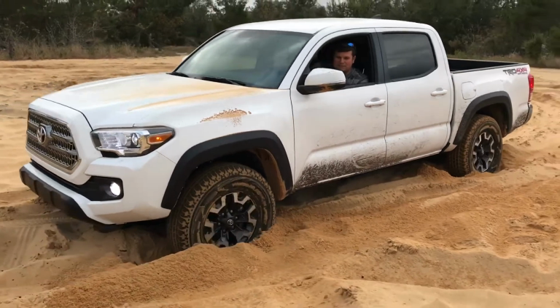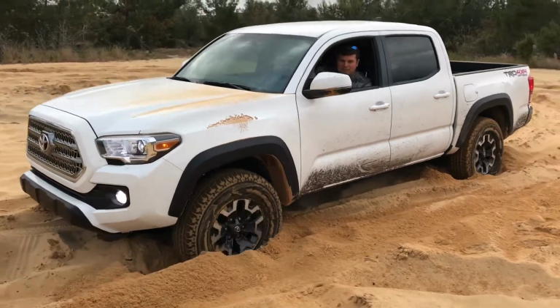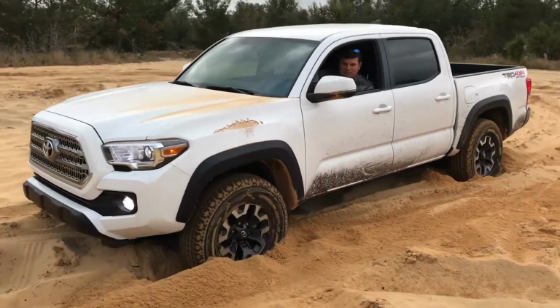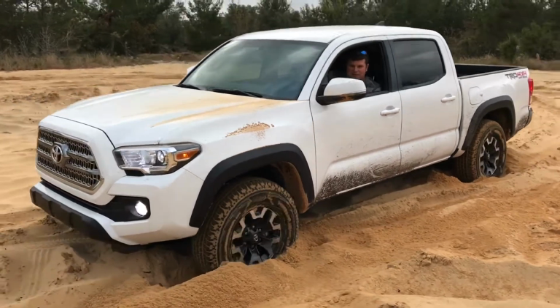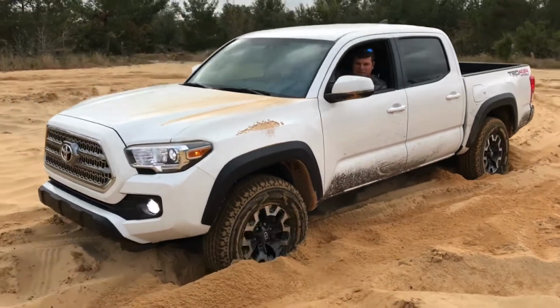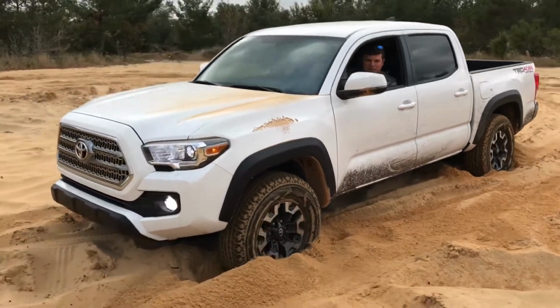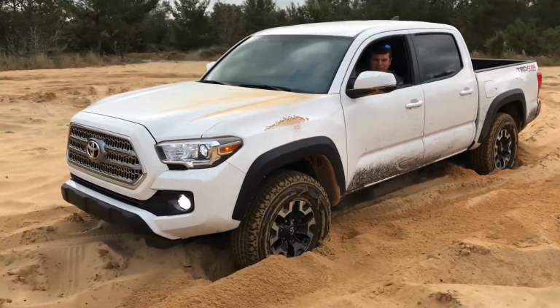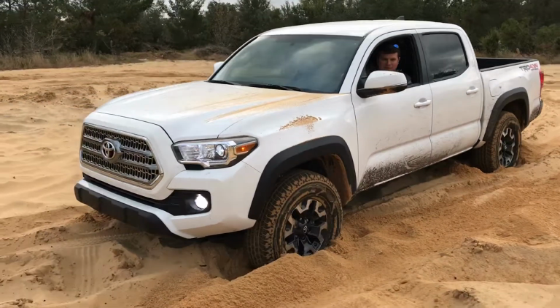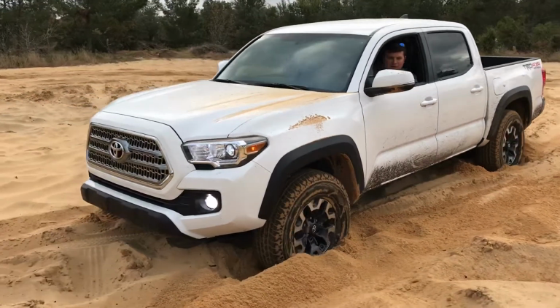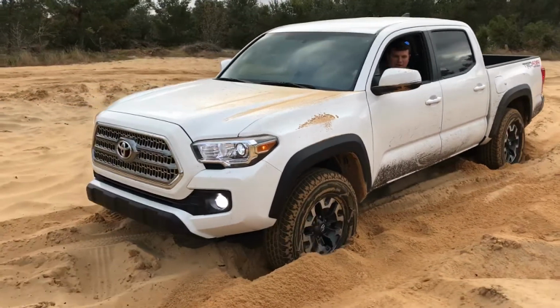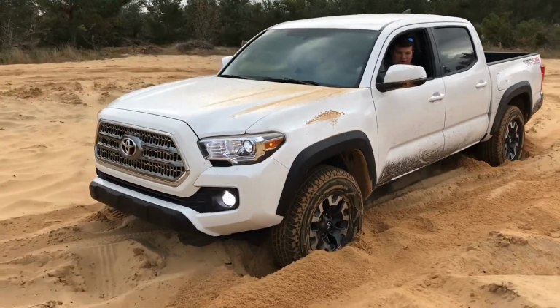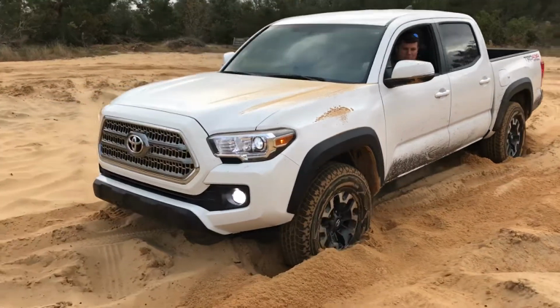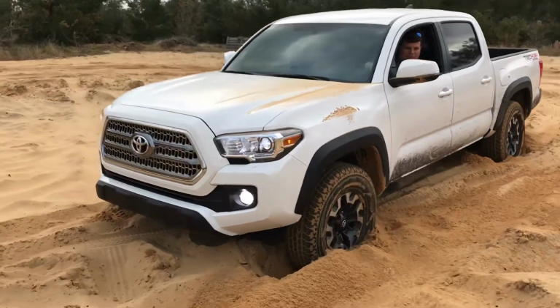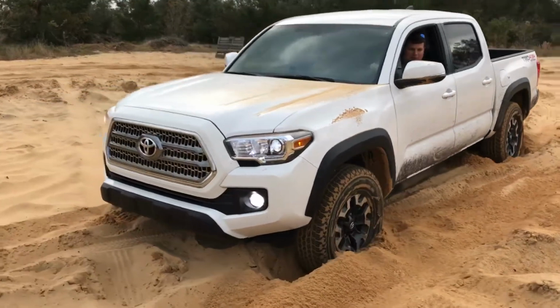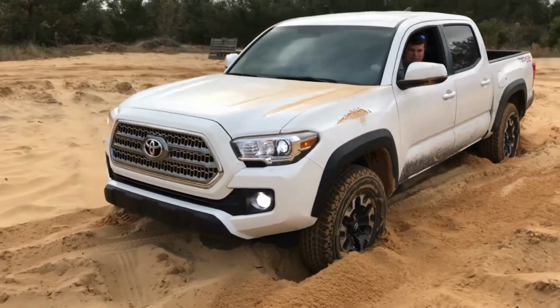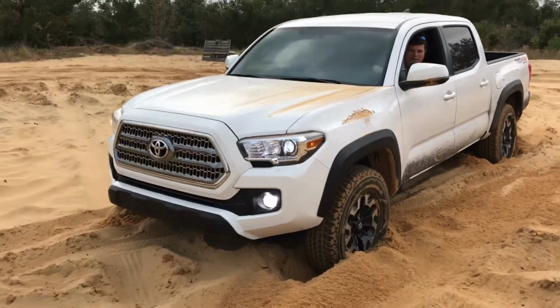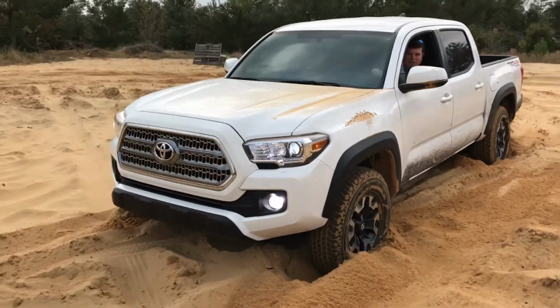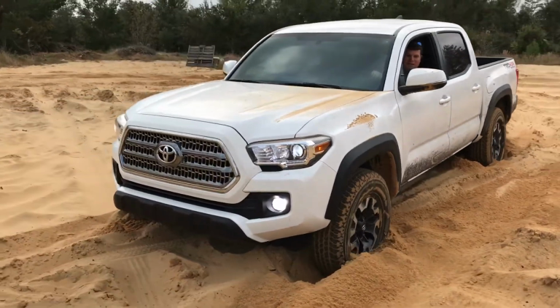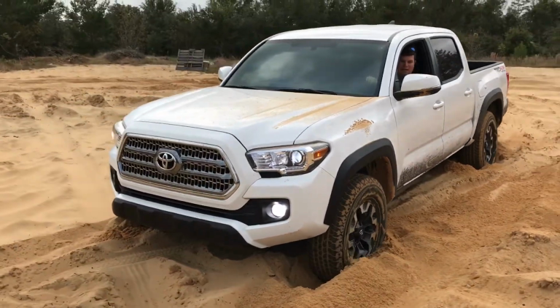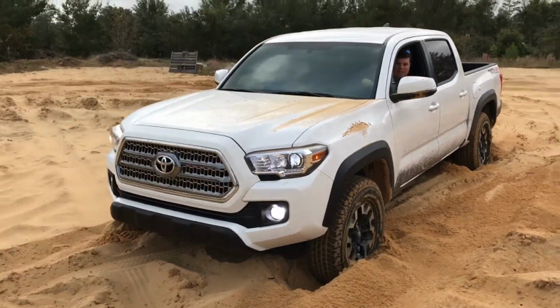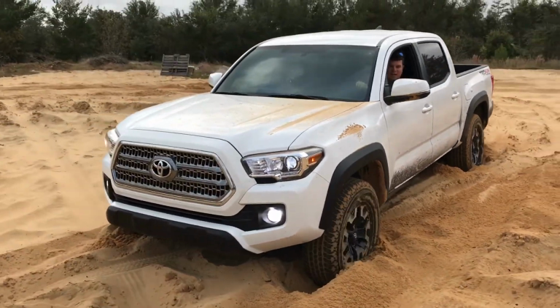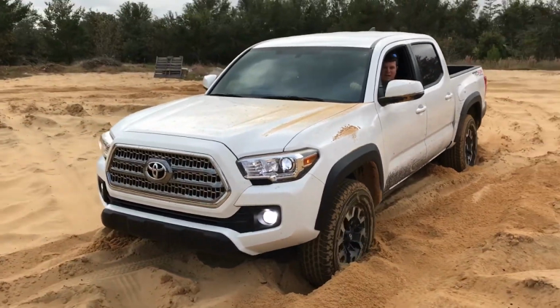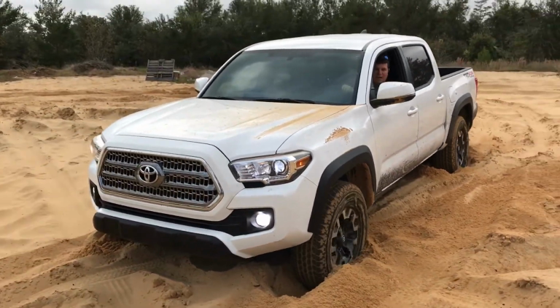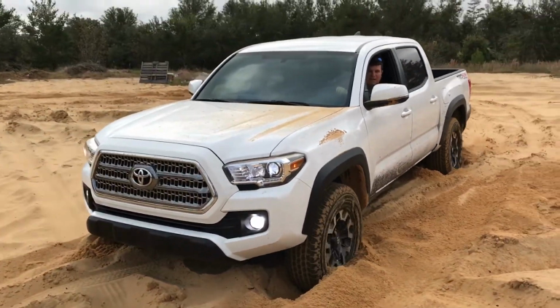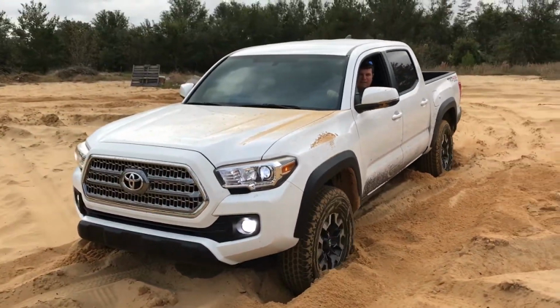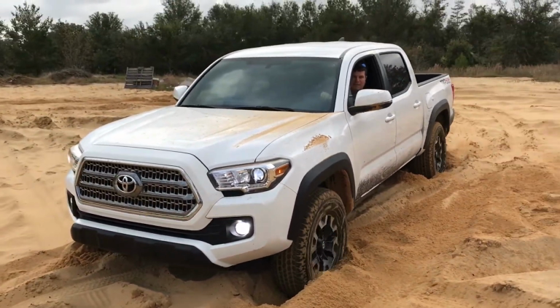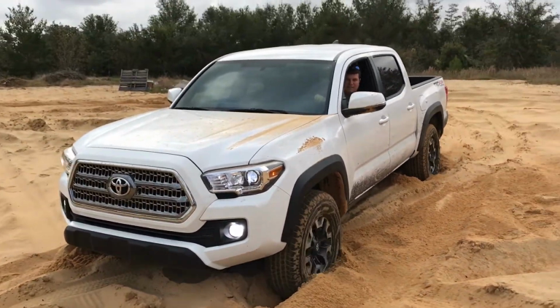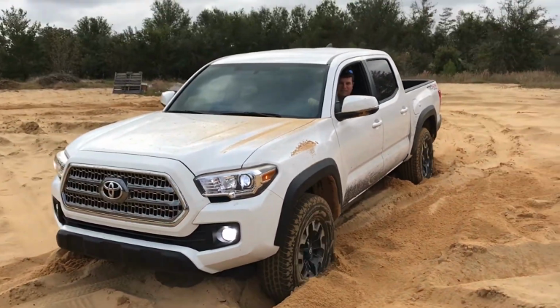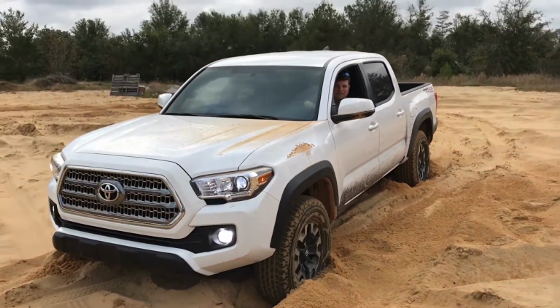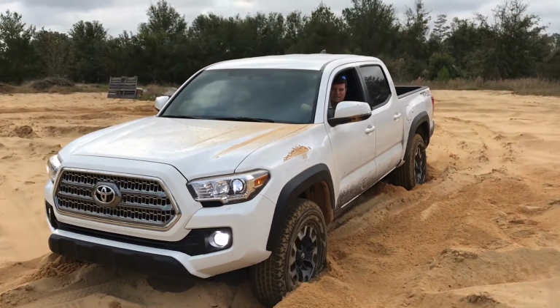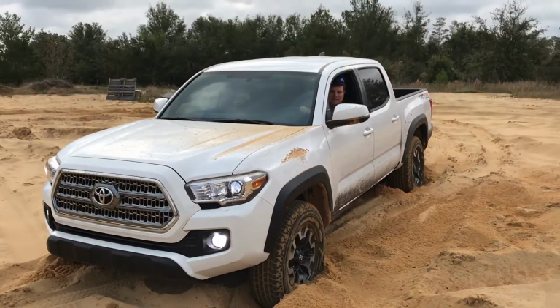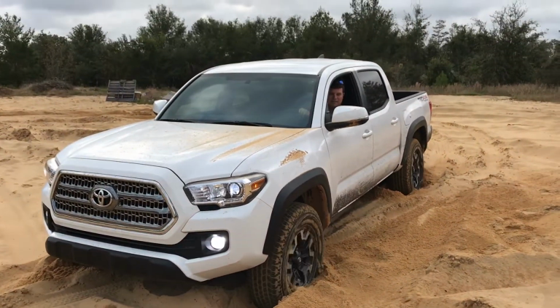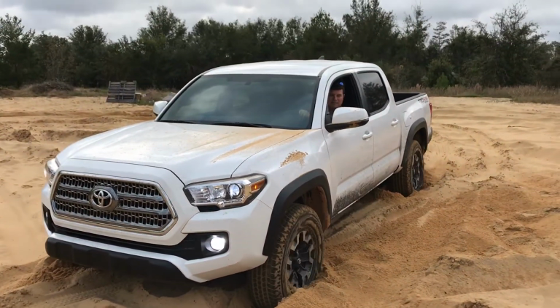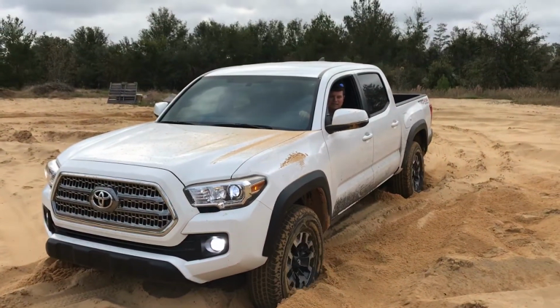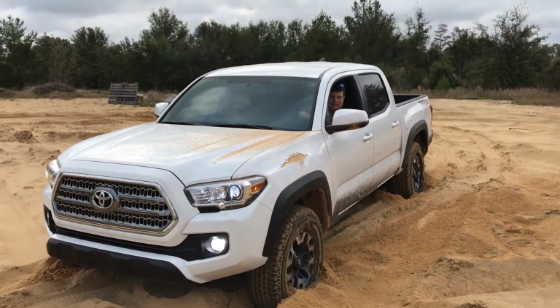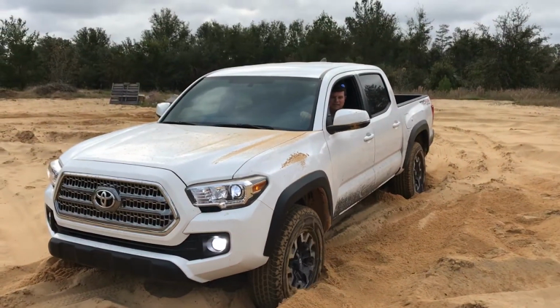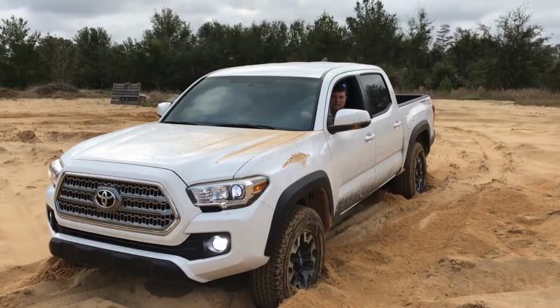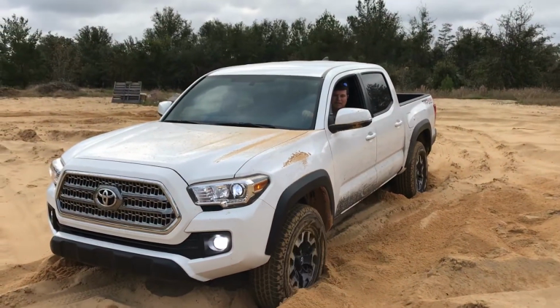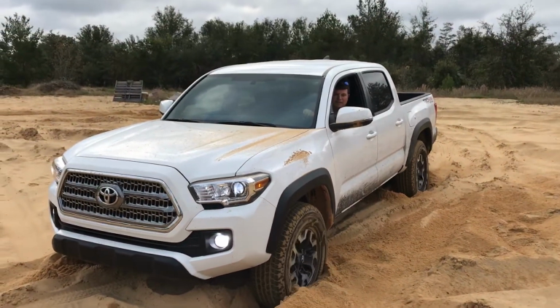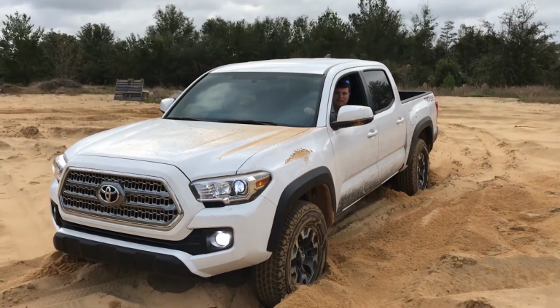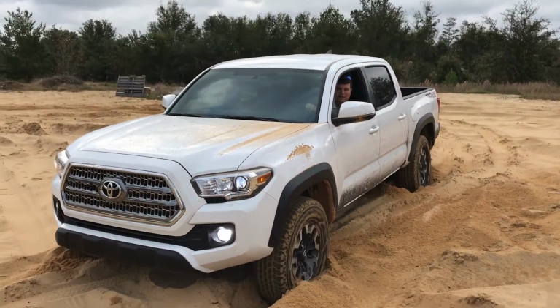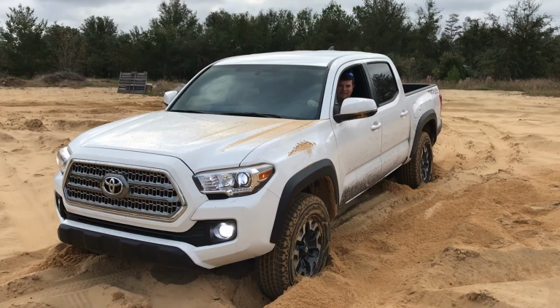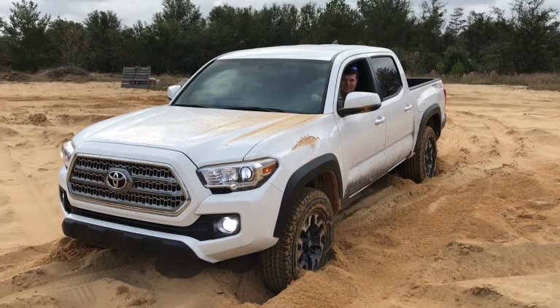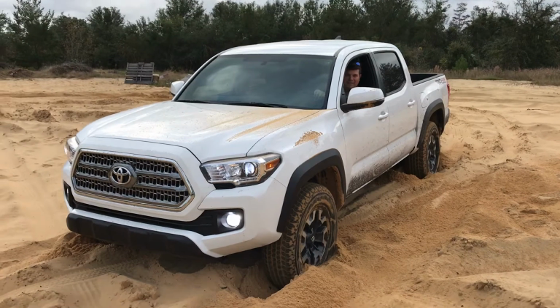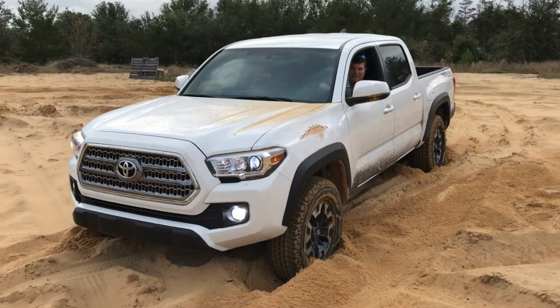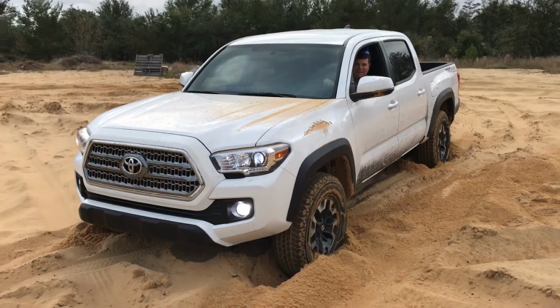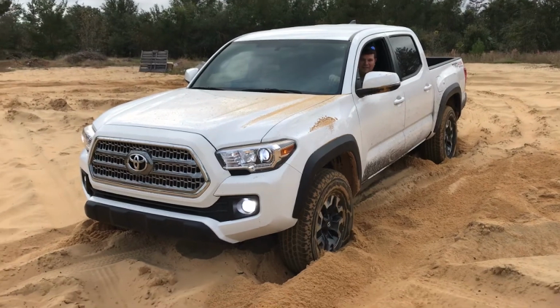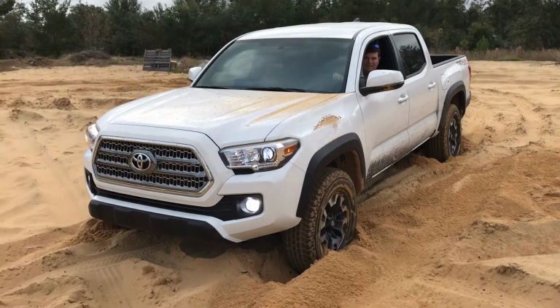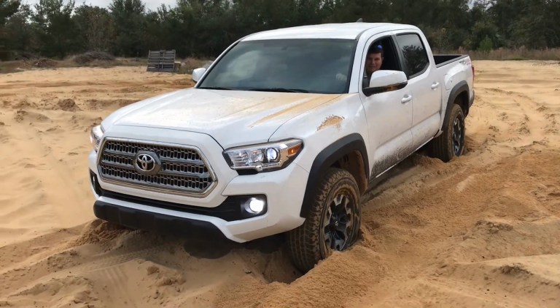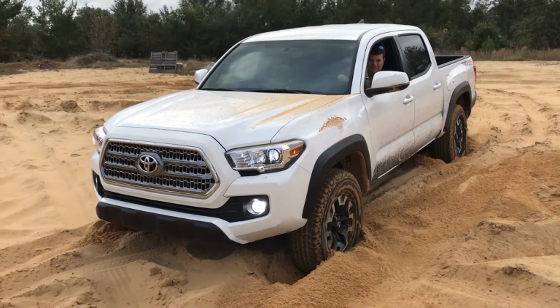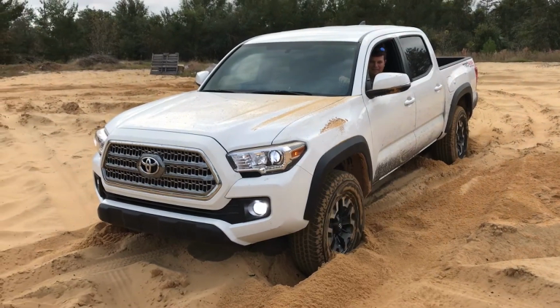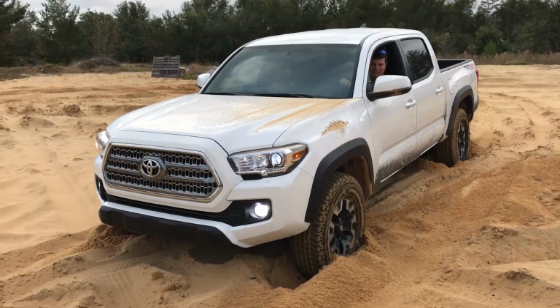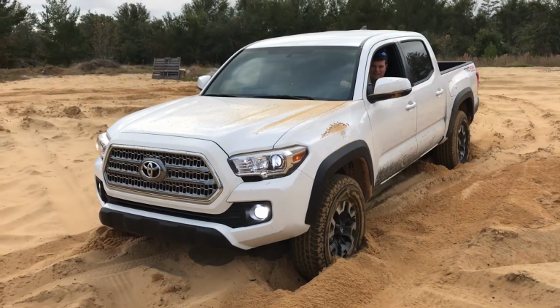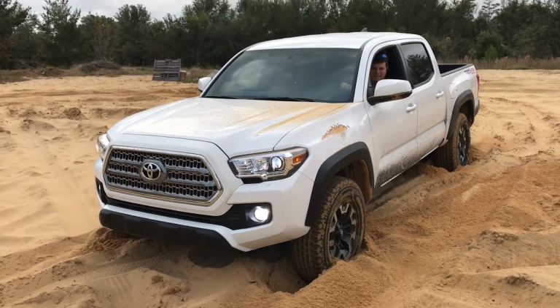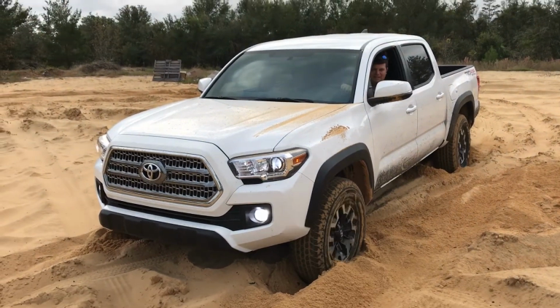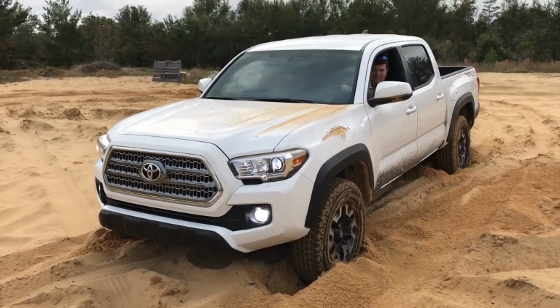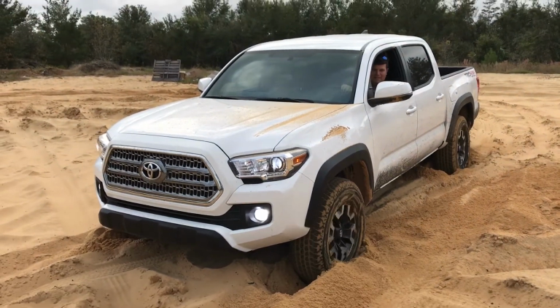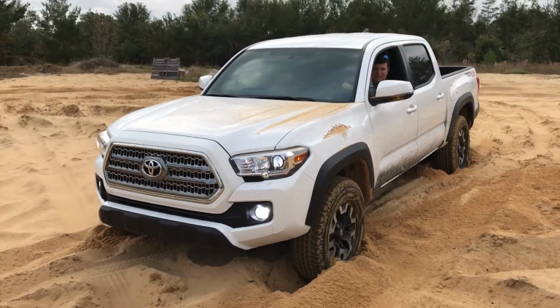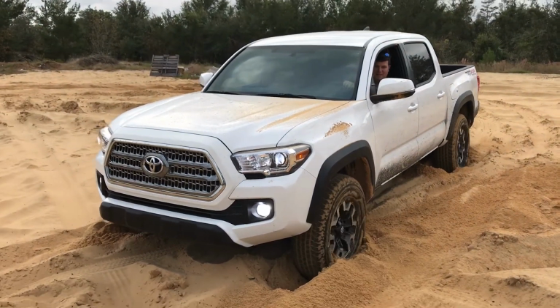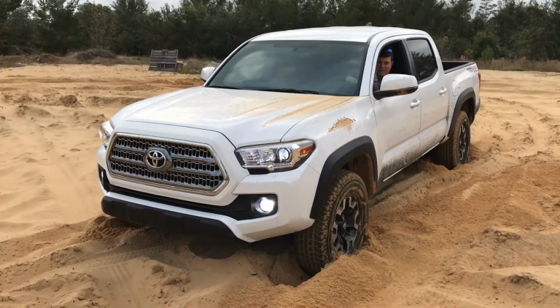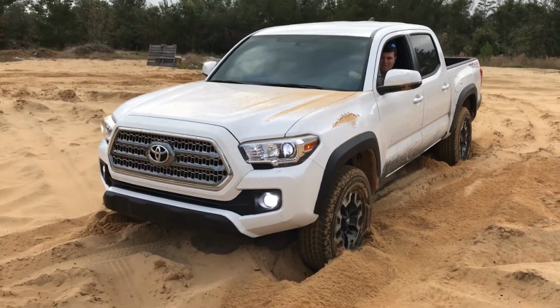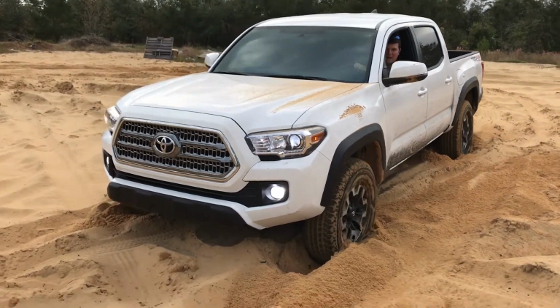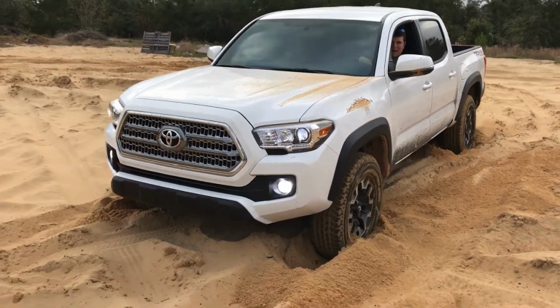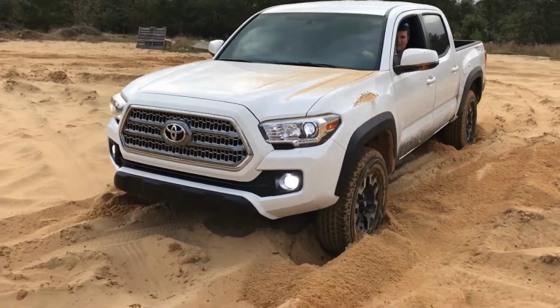You're stuck like Chuck, son. I feel it, it's coming out. I feel it. Coming out.